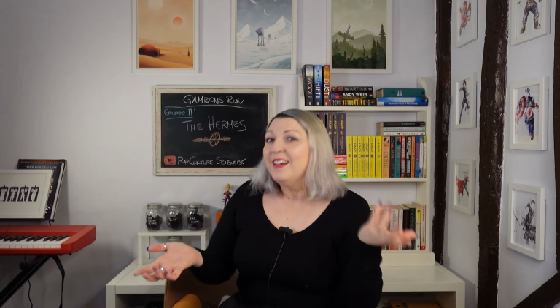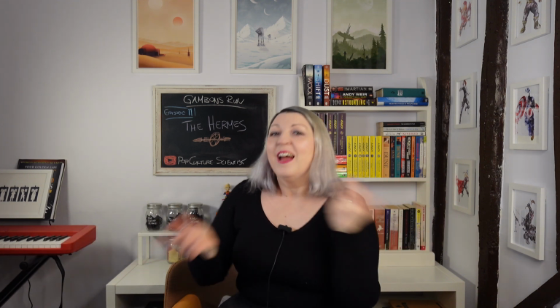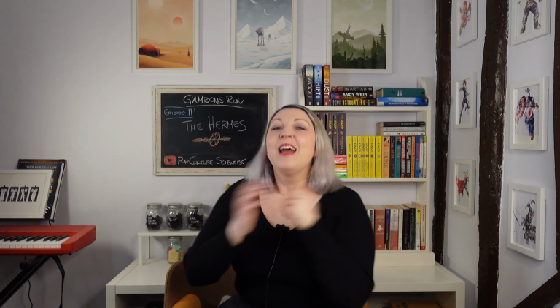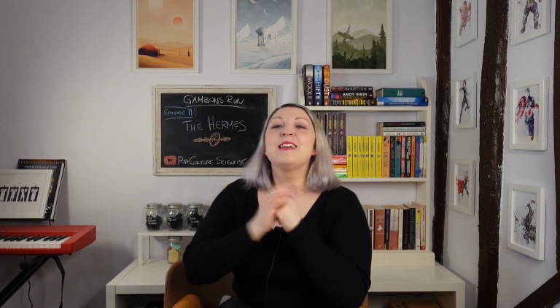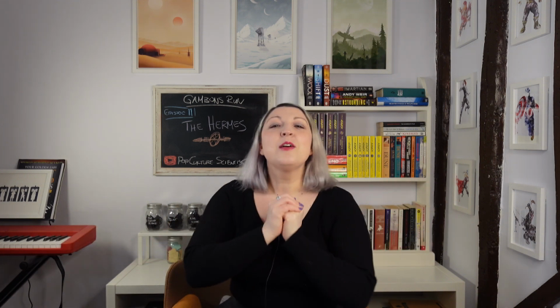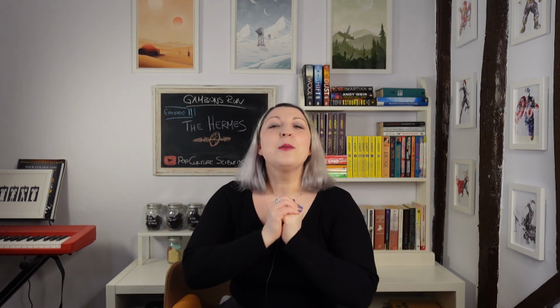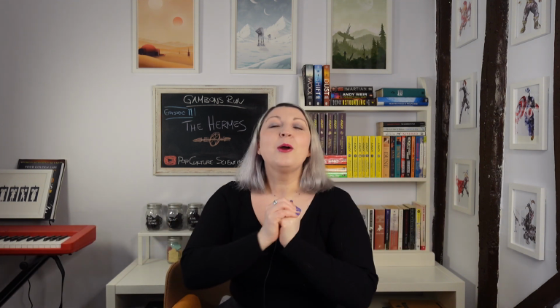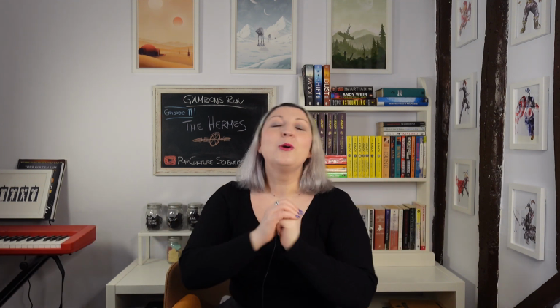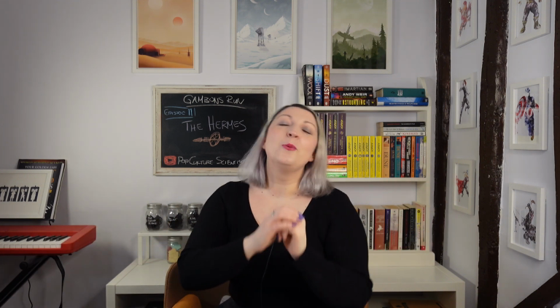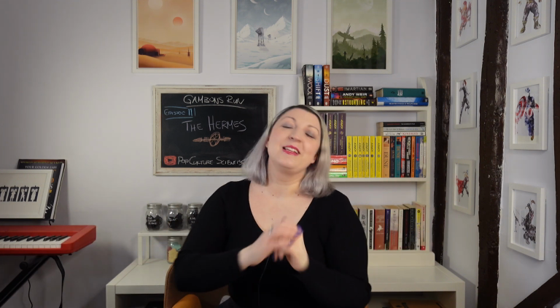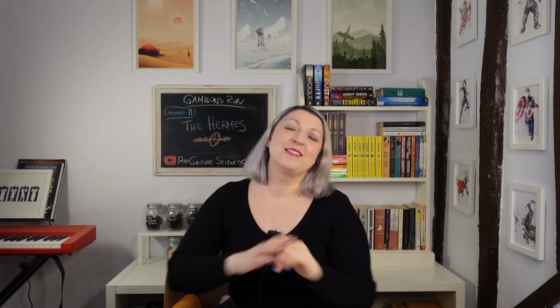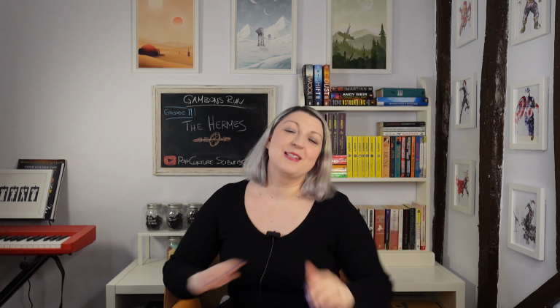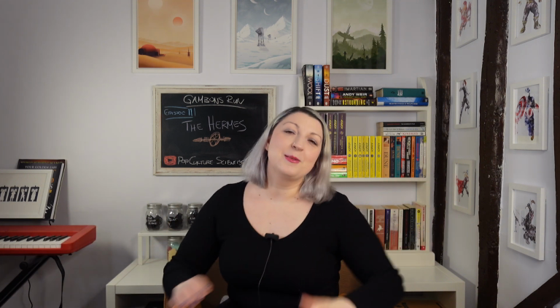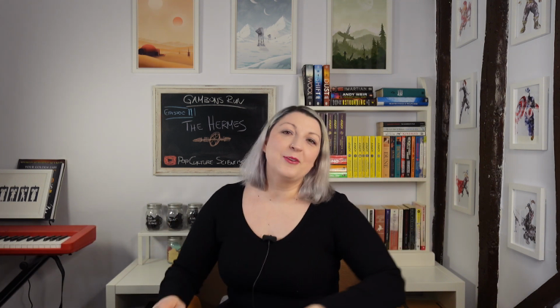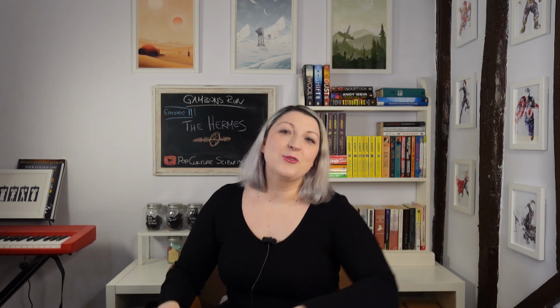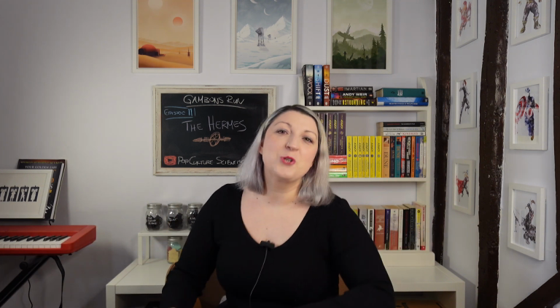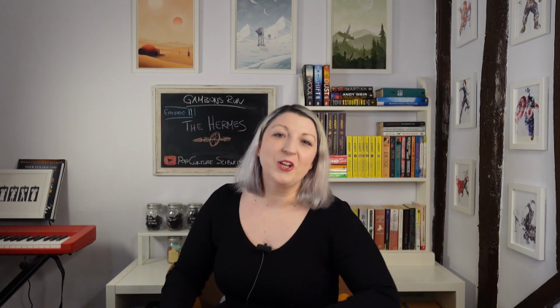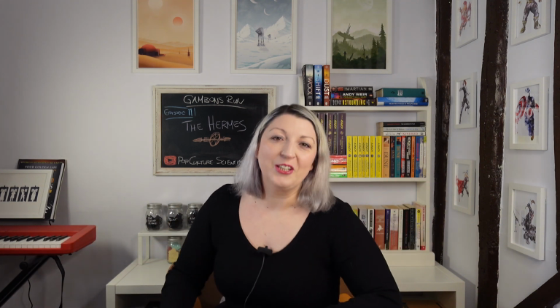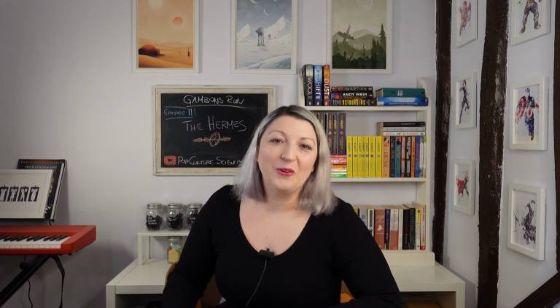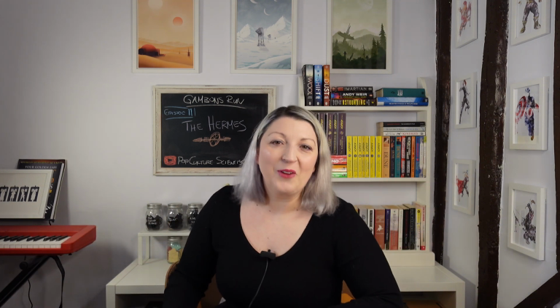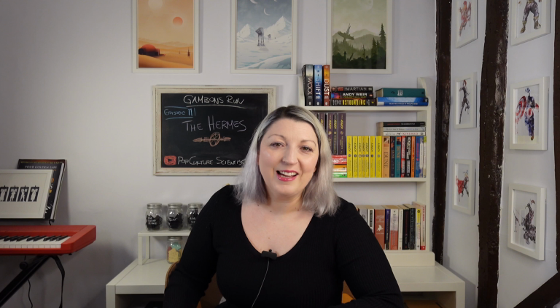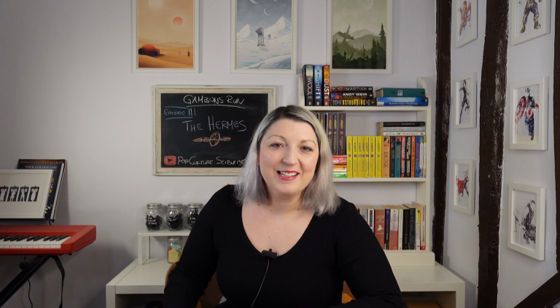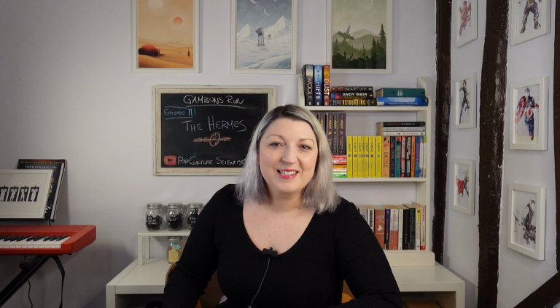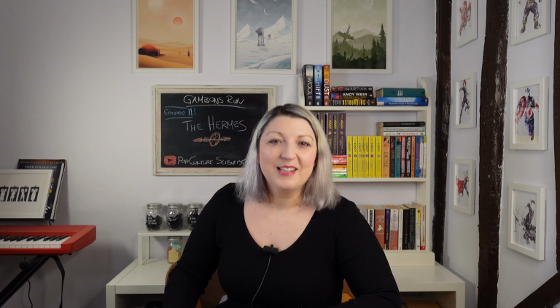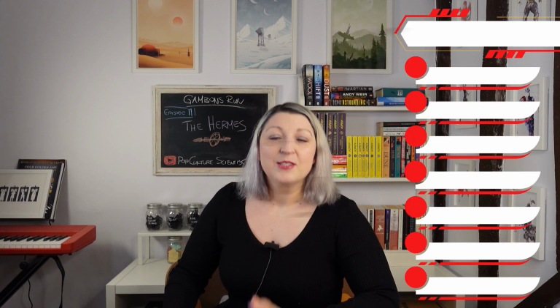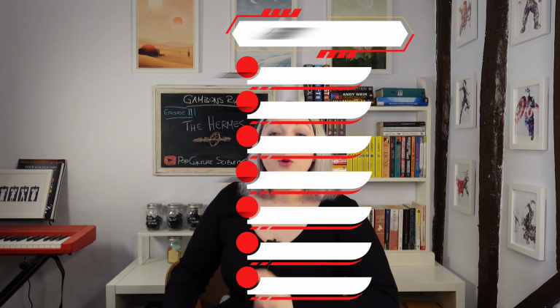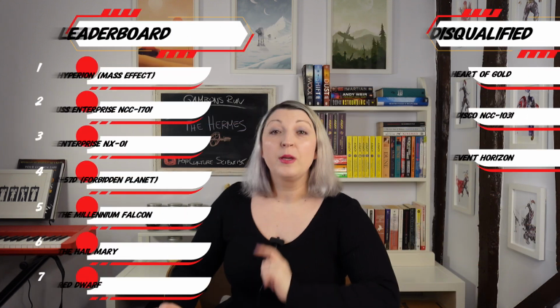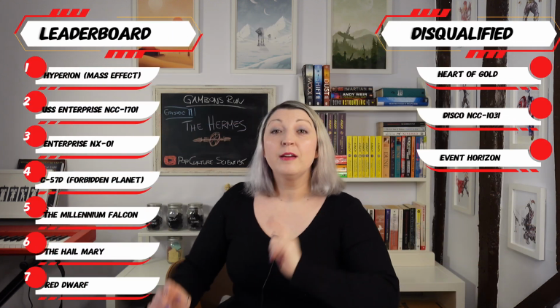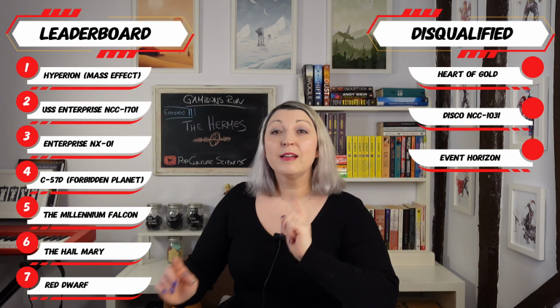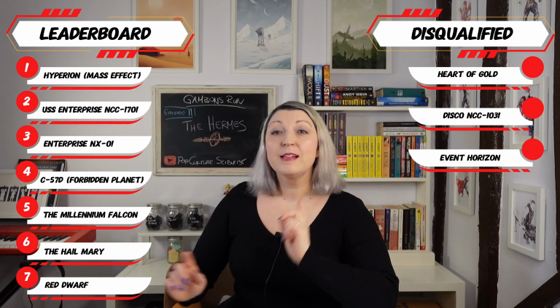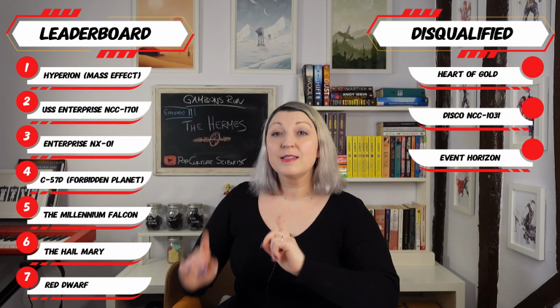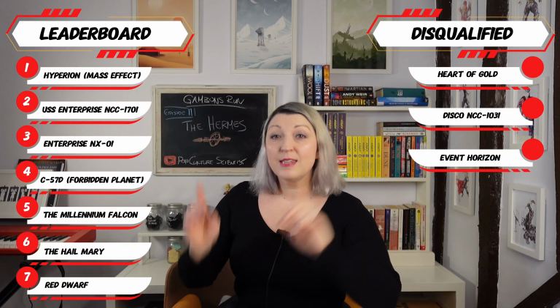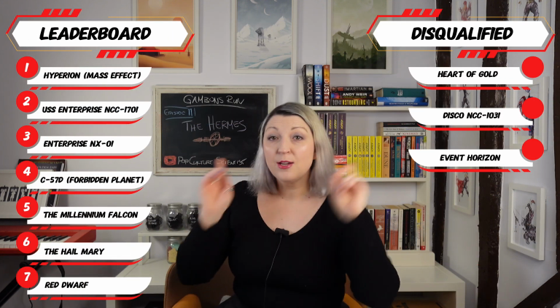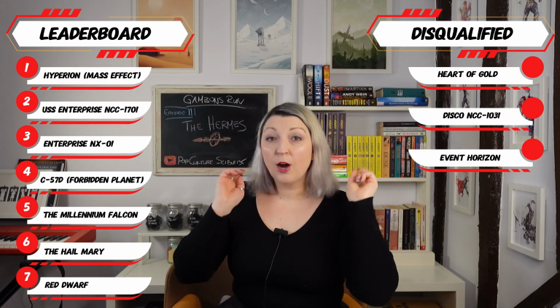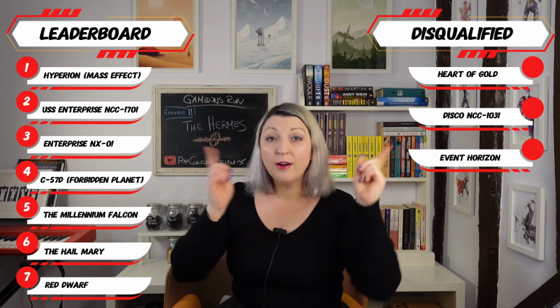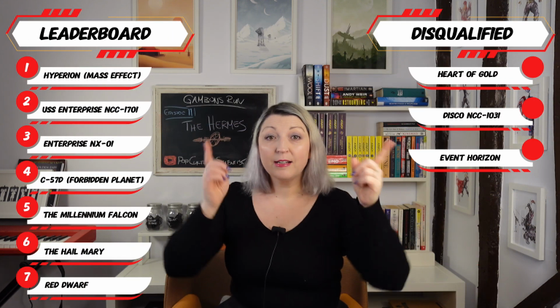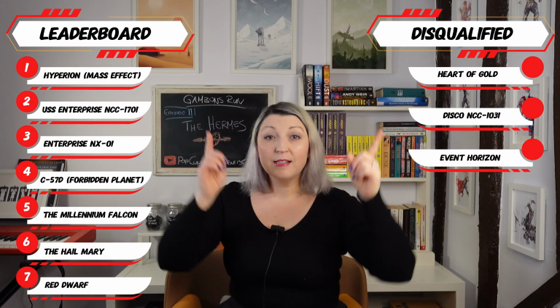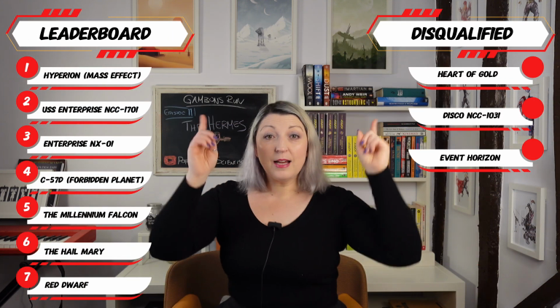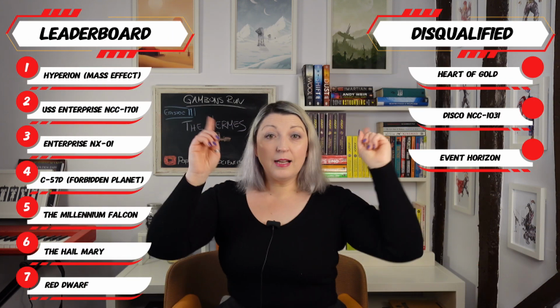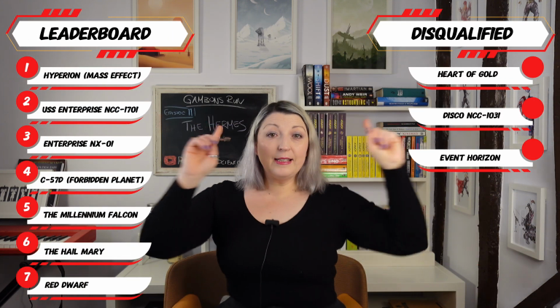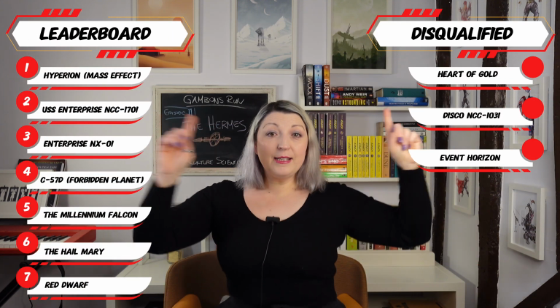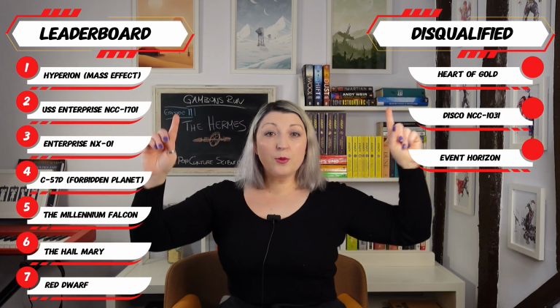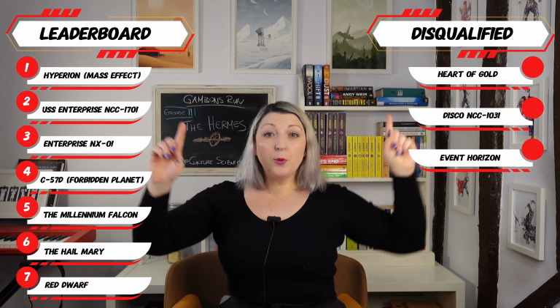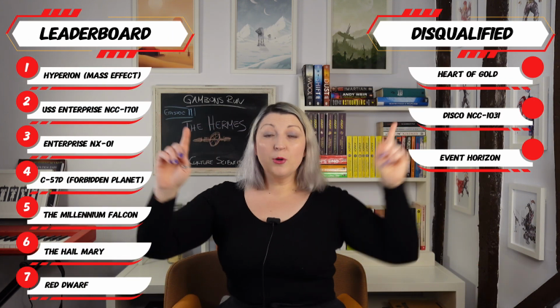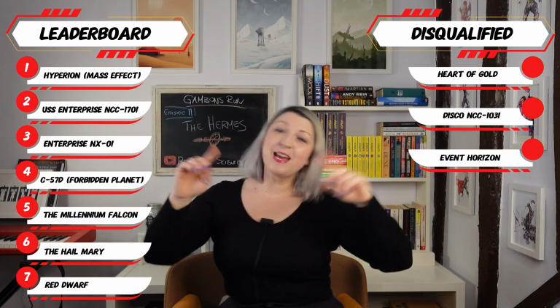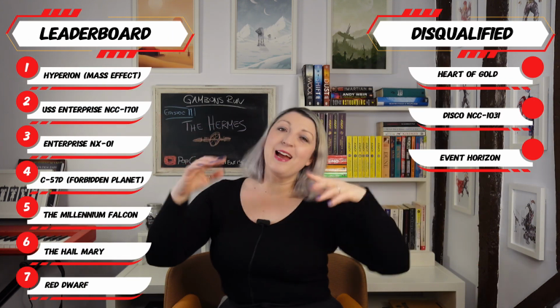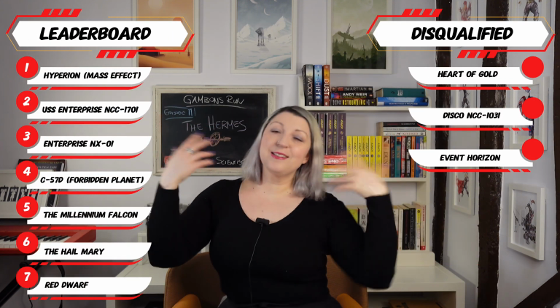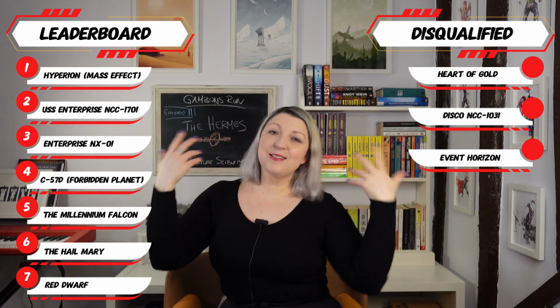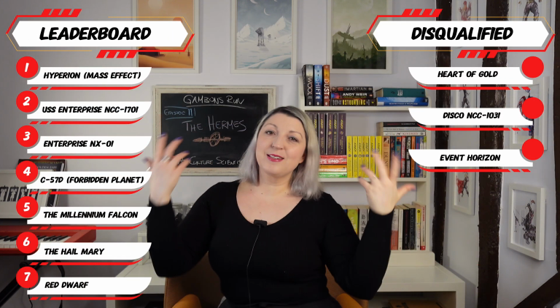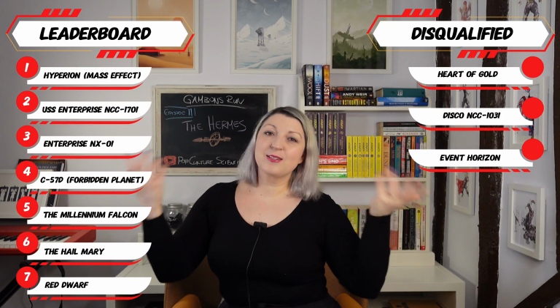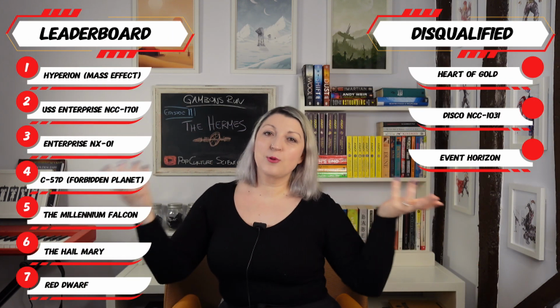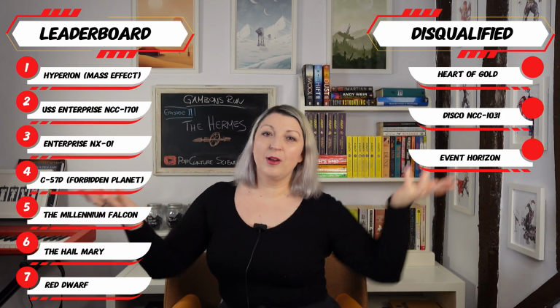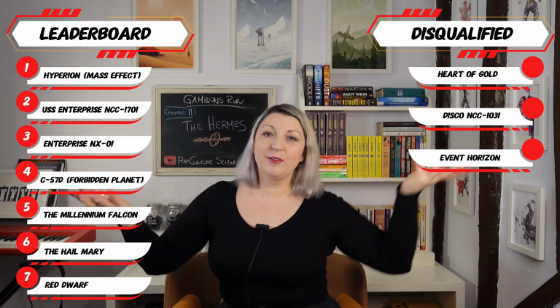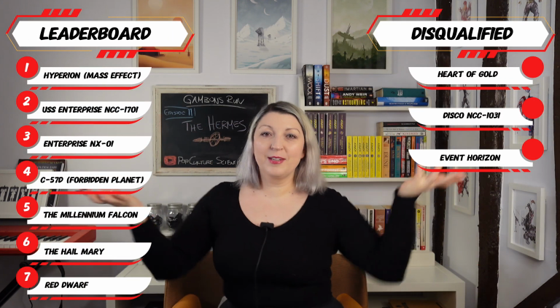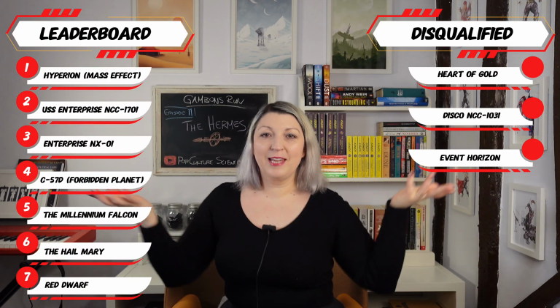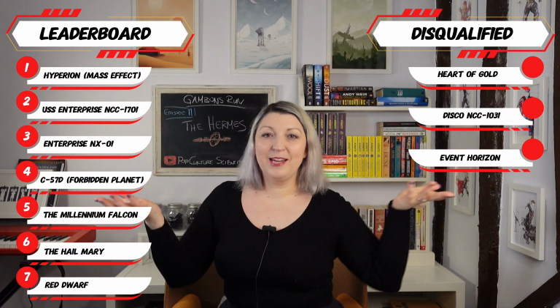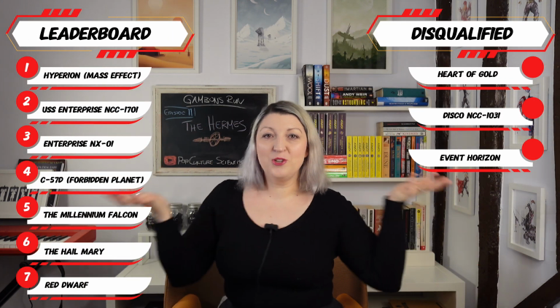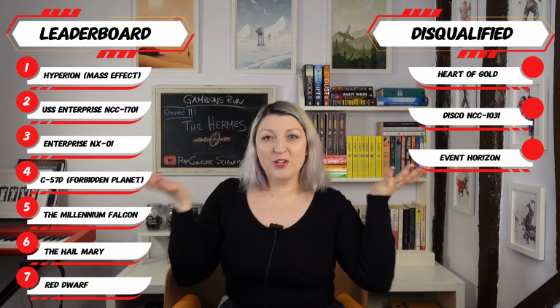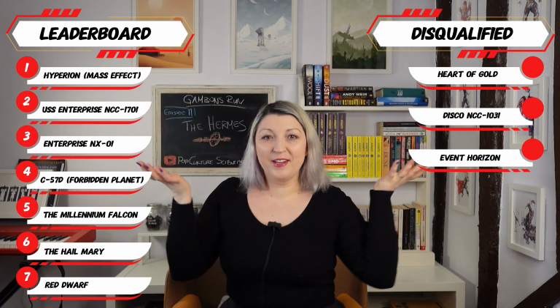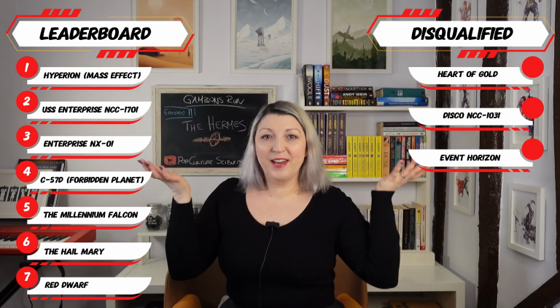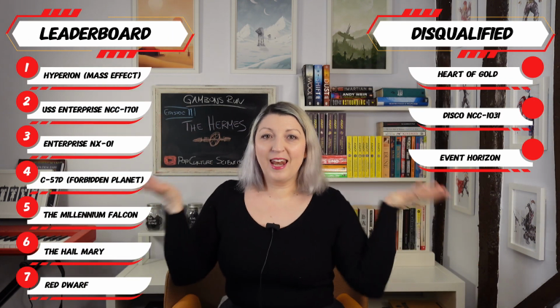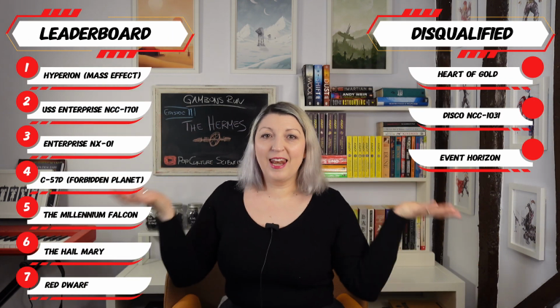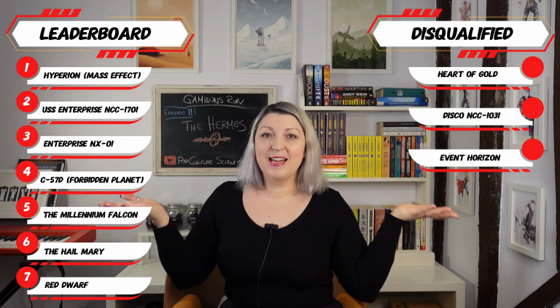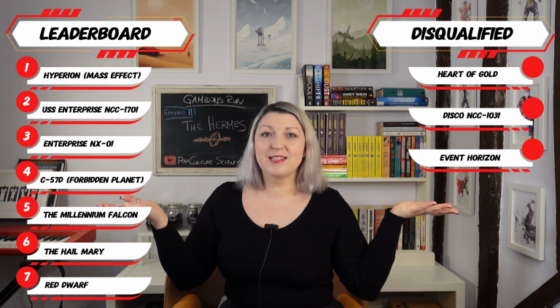It's not about who wins — it's about the journey. So here is the current leaderboard and disqualification list.